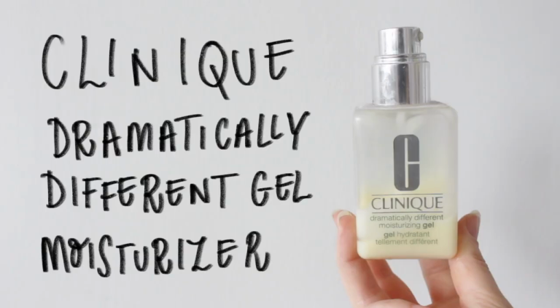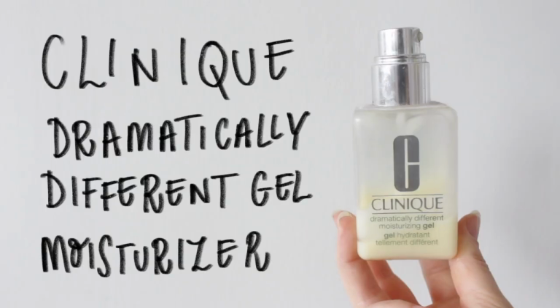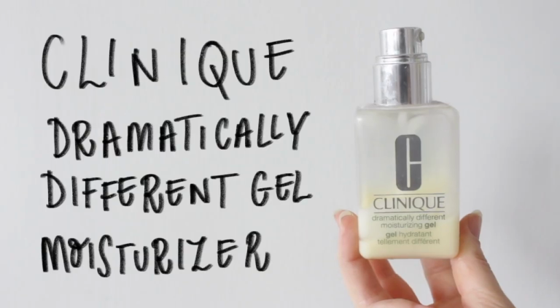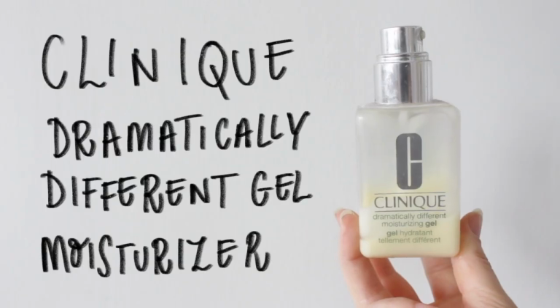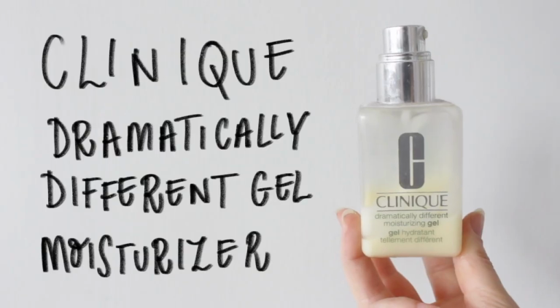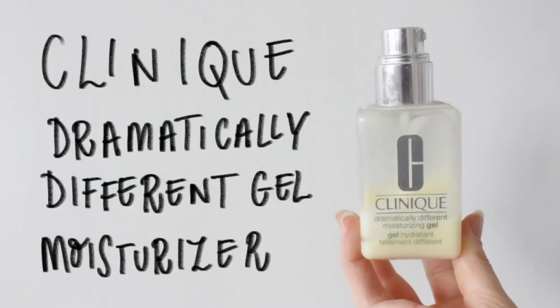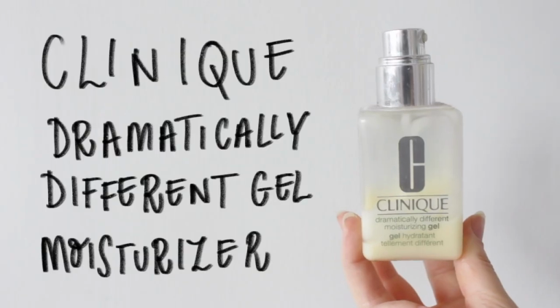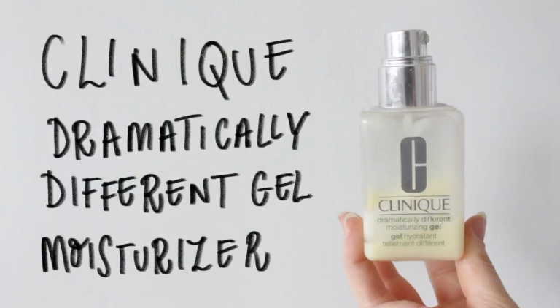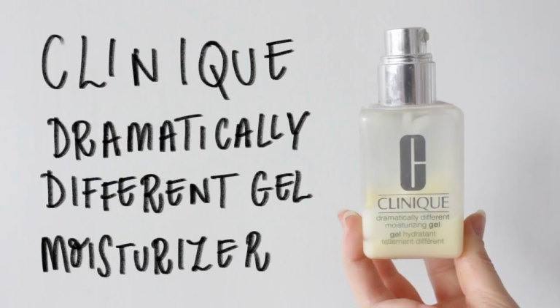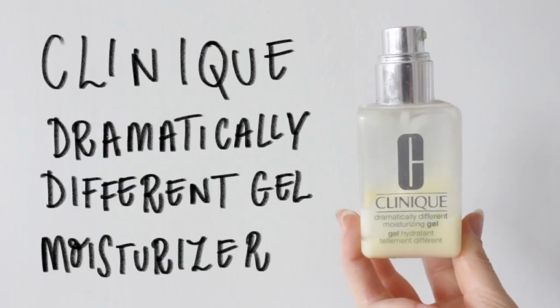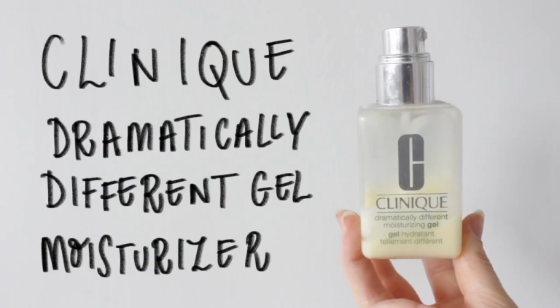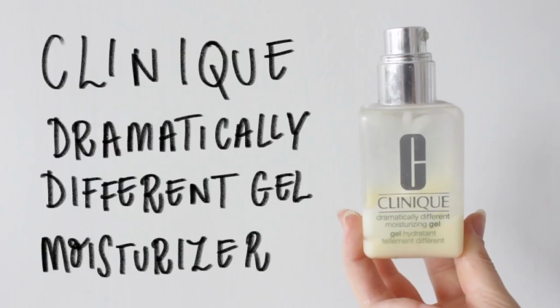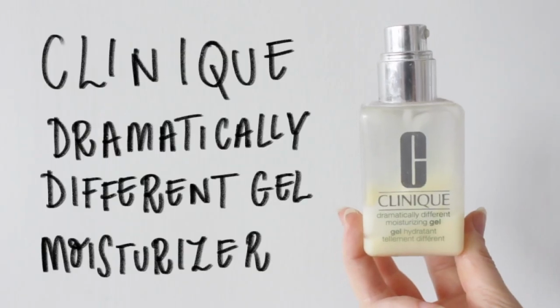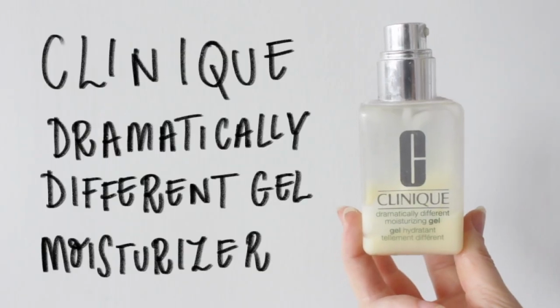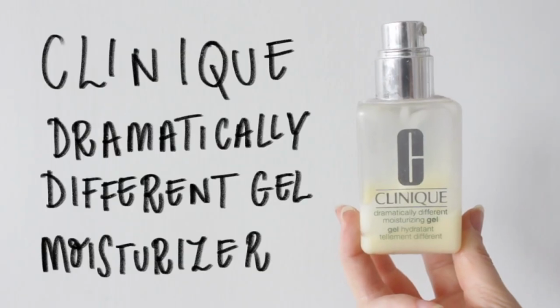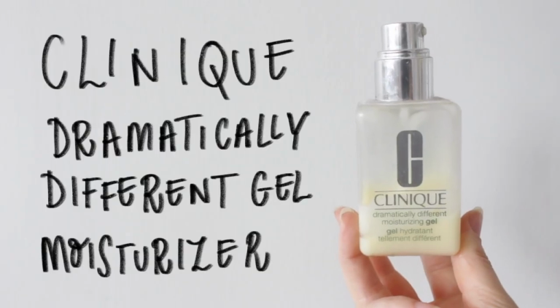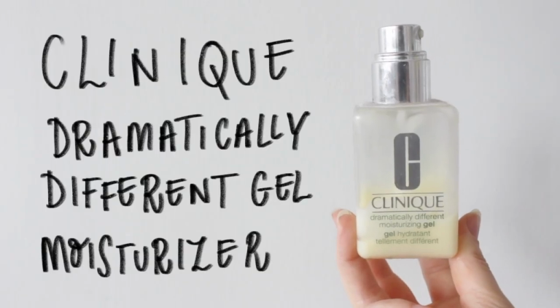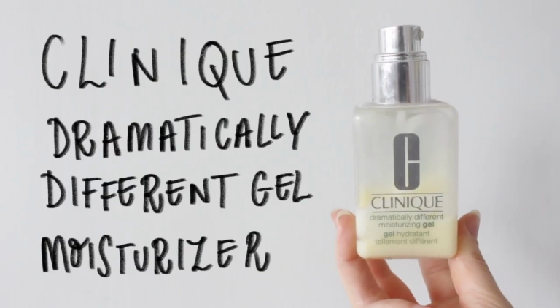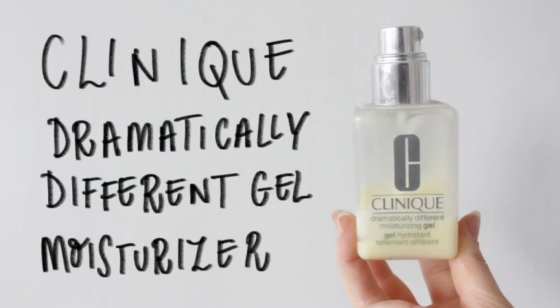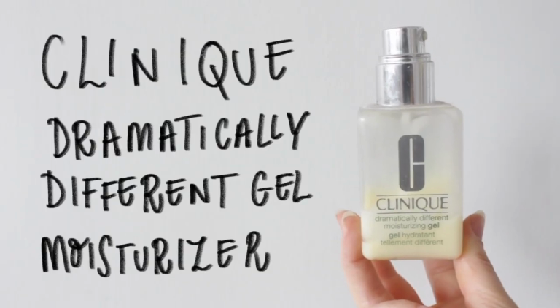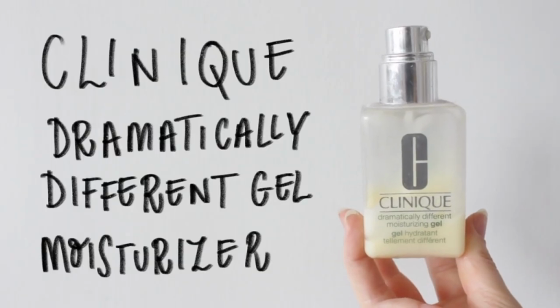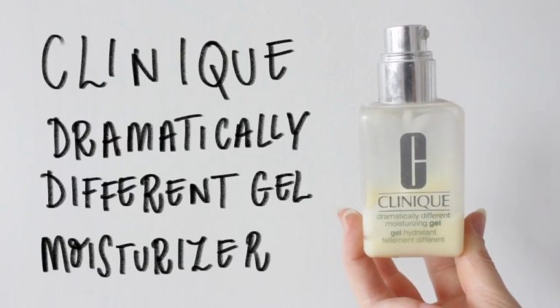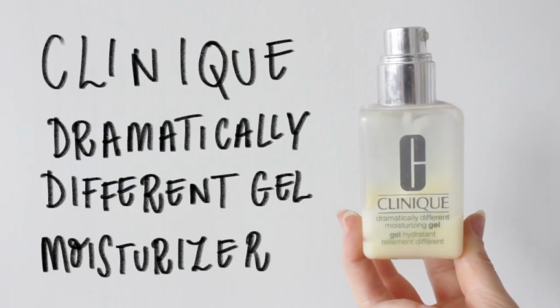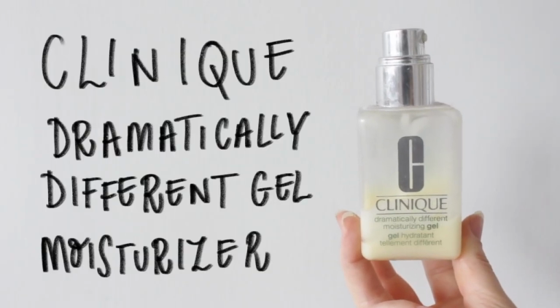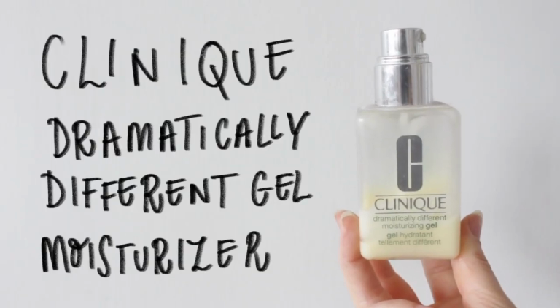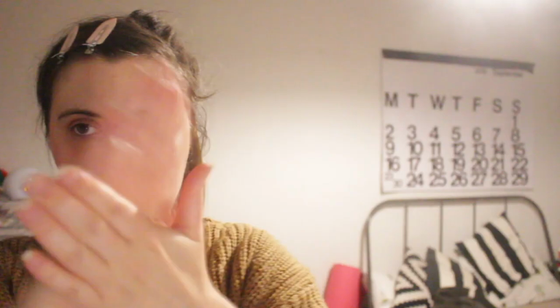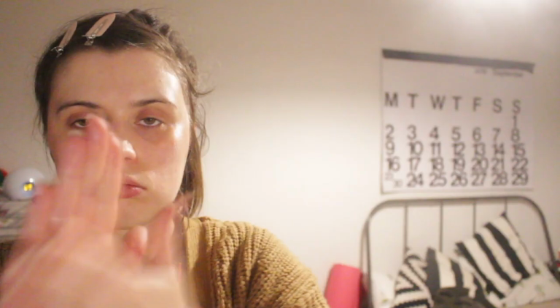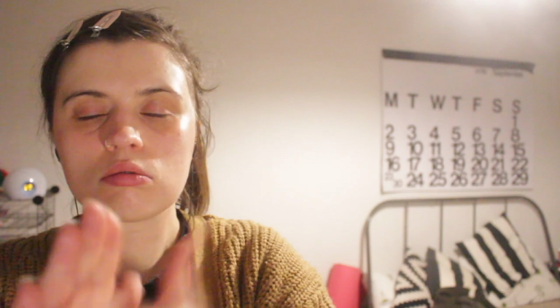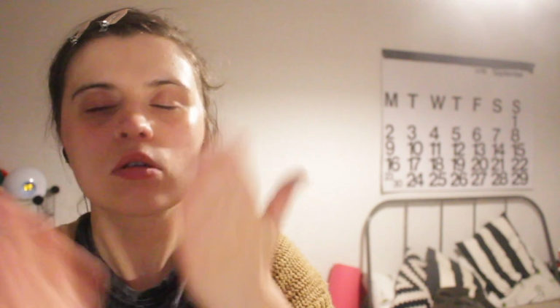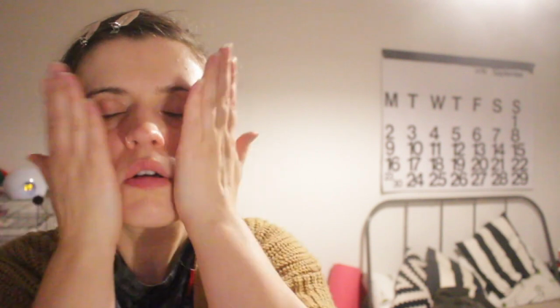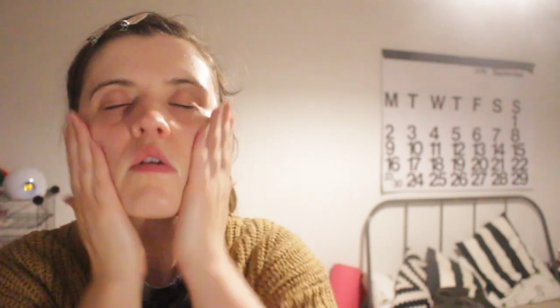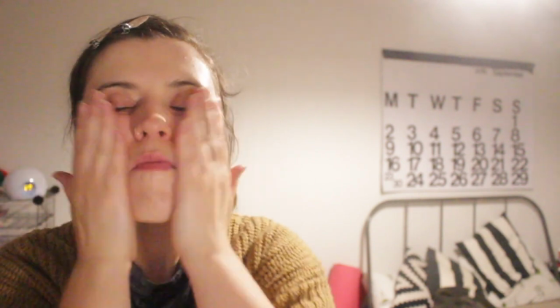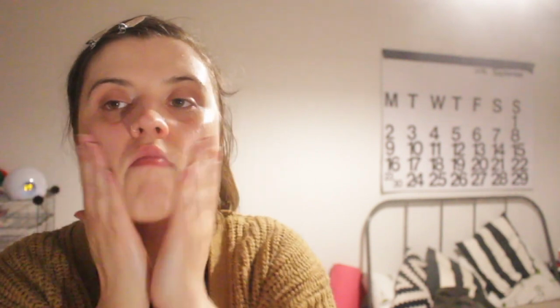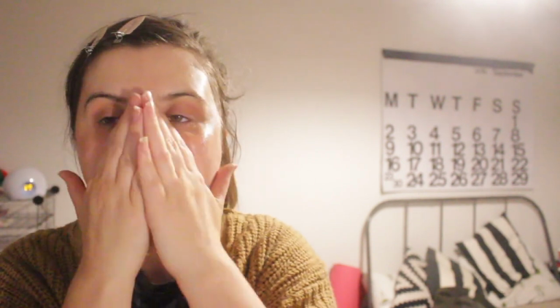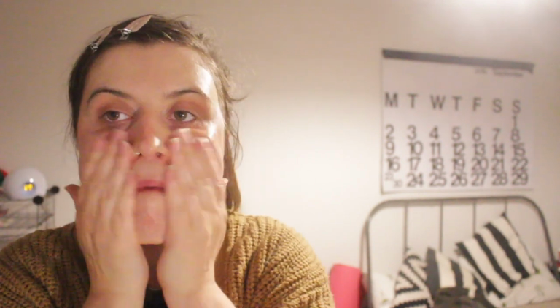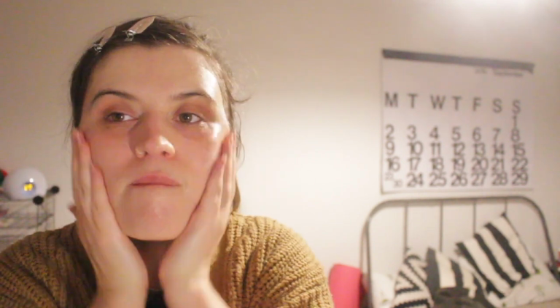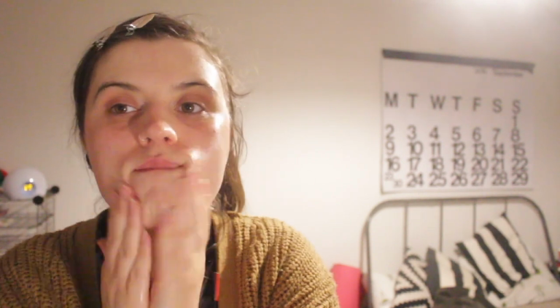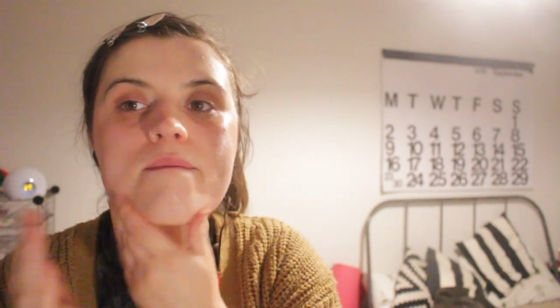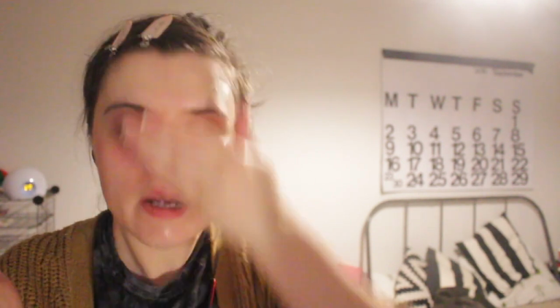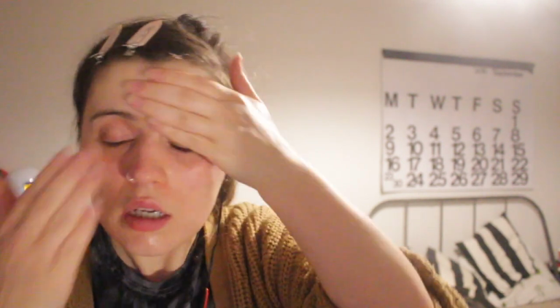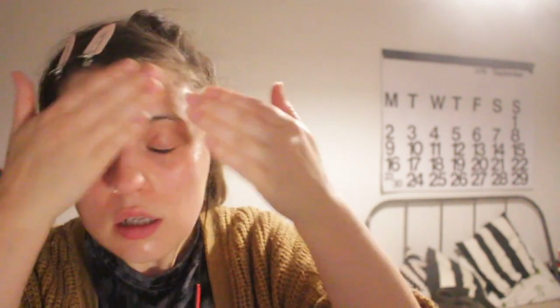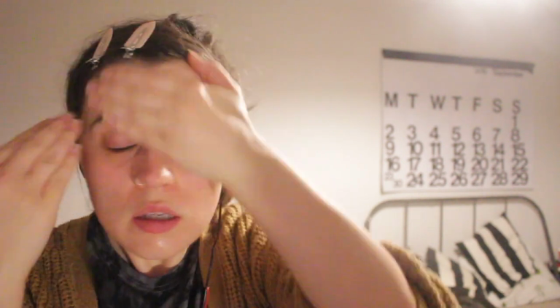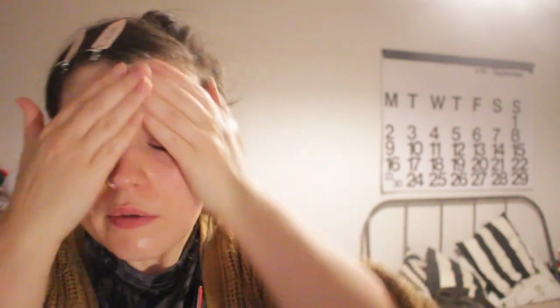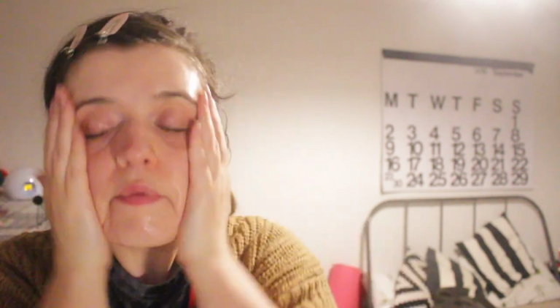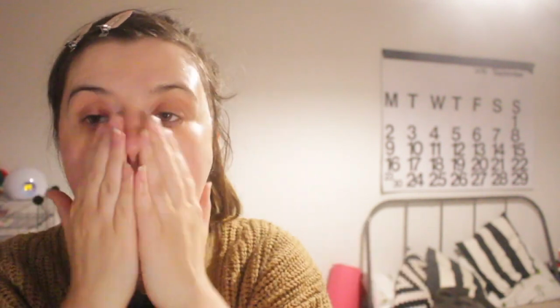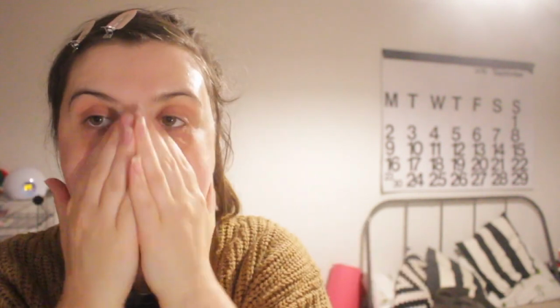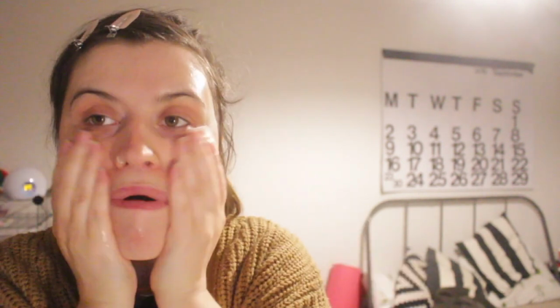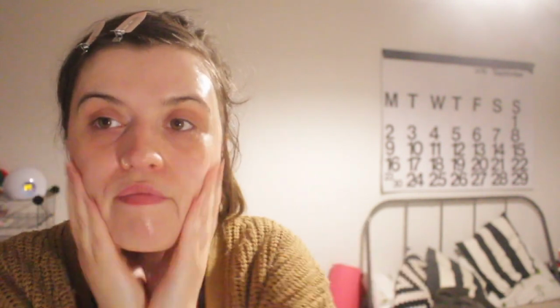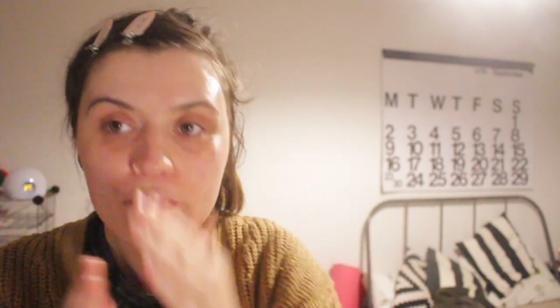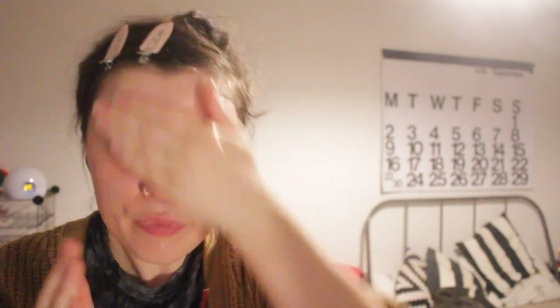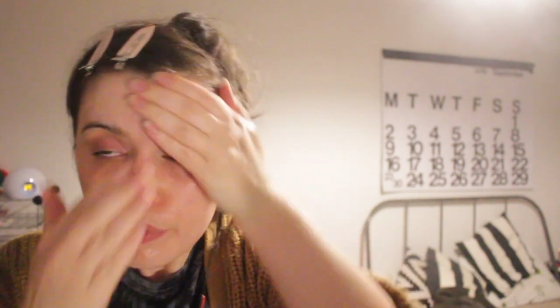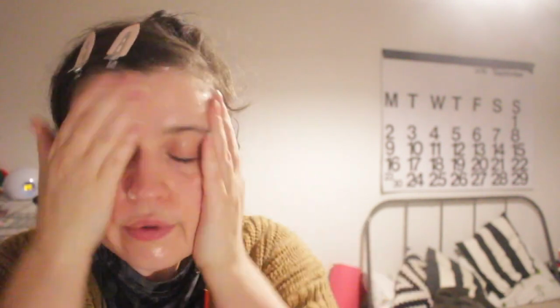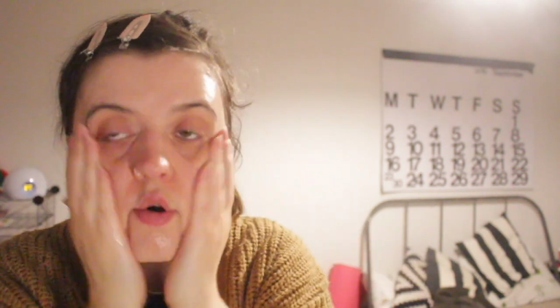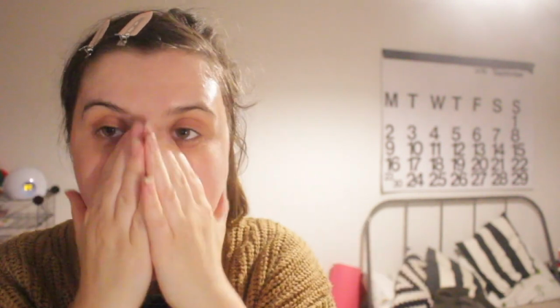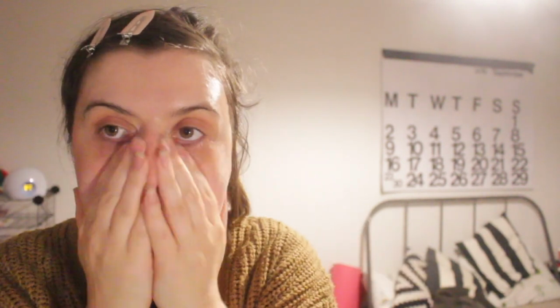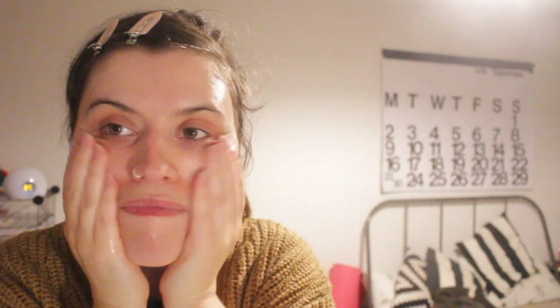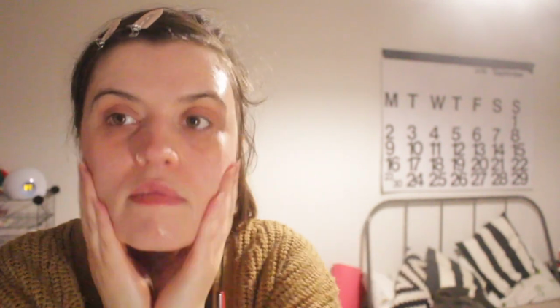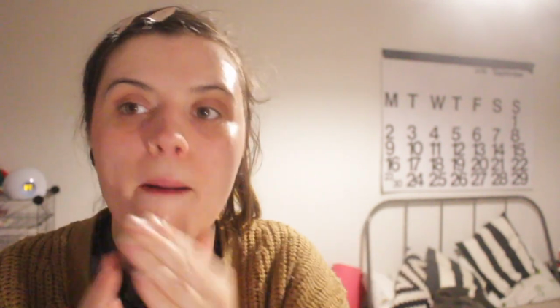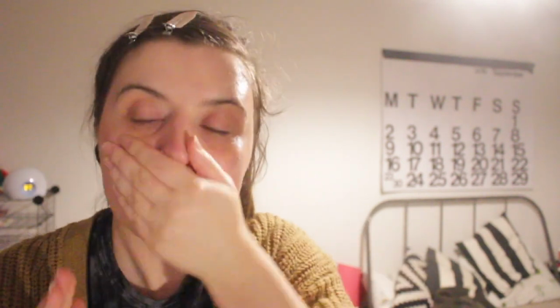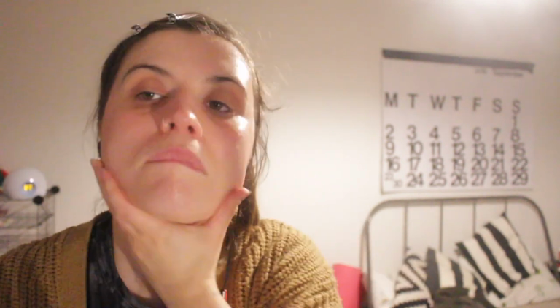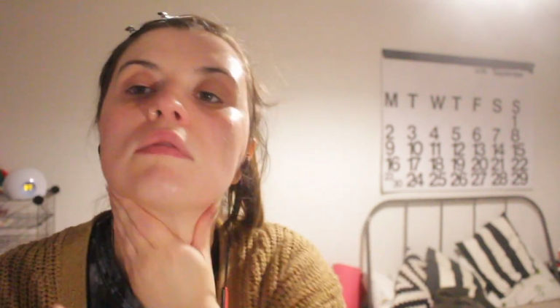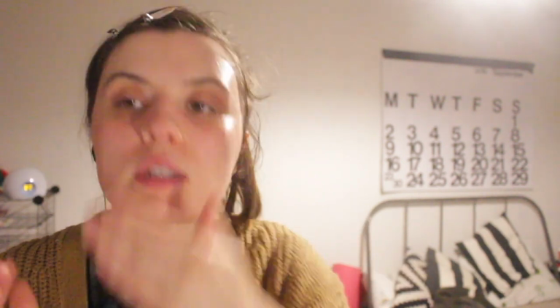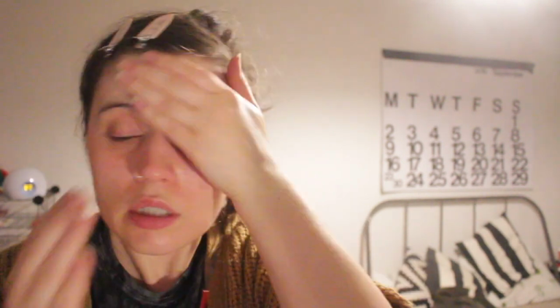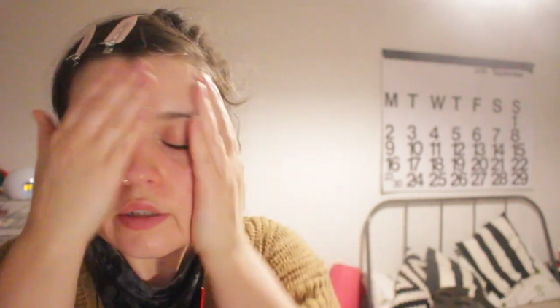And to lock everything in, I'm using the Clinique Moisturiser — this is their gel one. I've had this quite a long time and I'm just trying to use it up, but it's fairly nice.